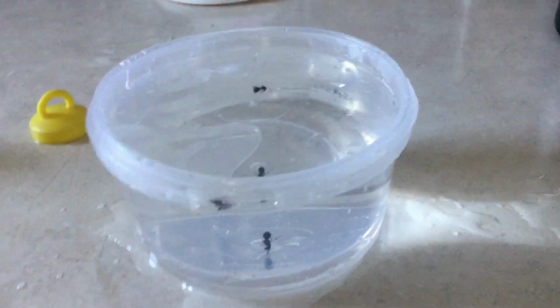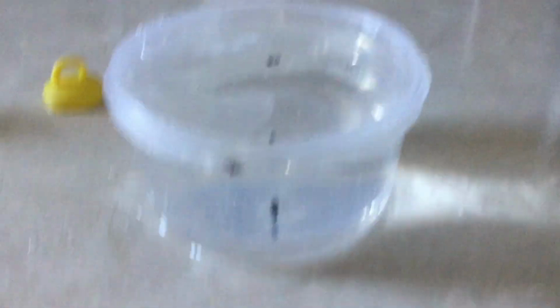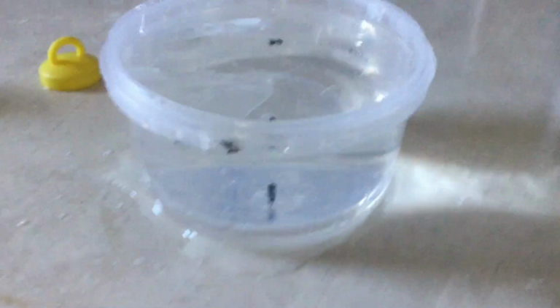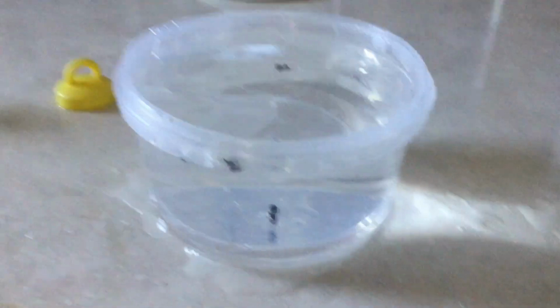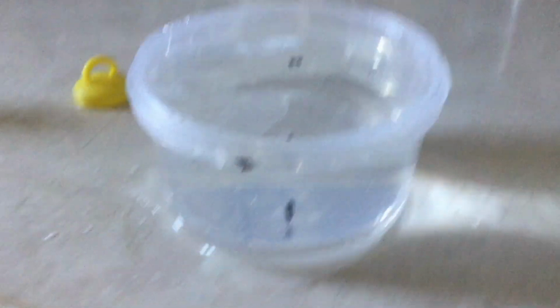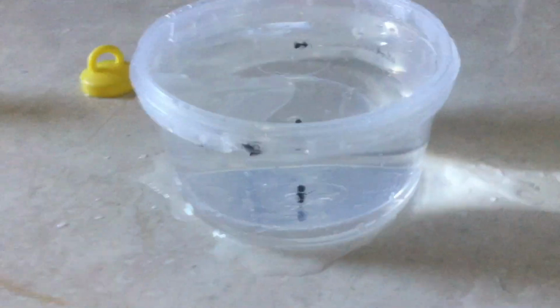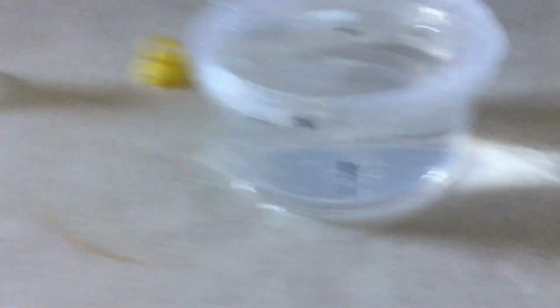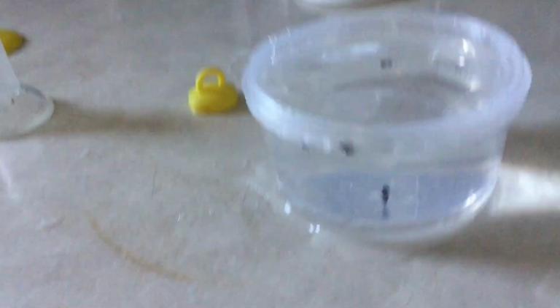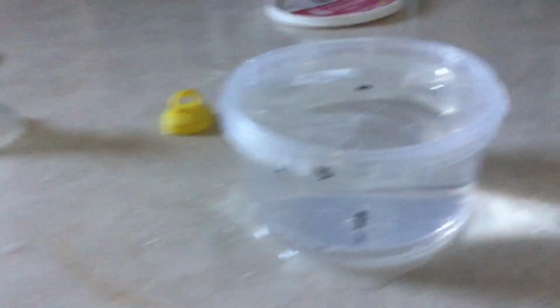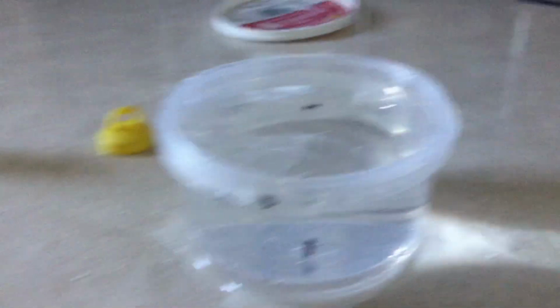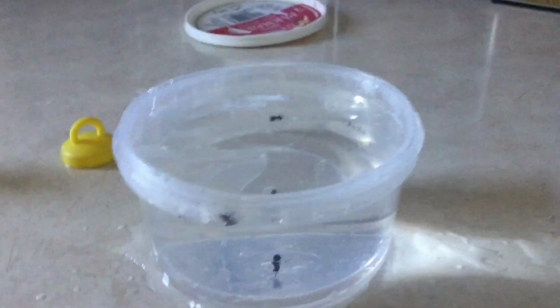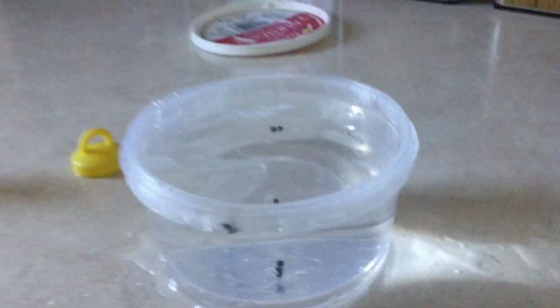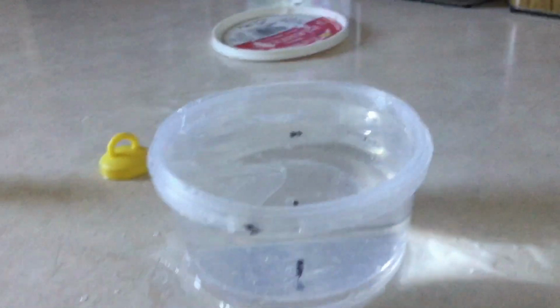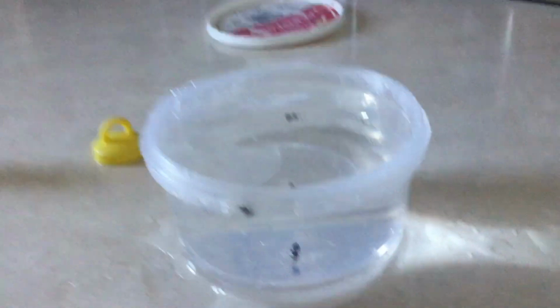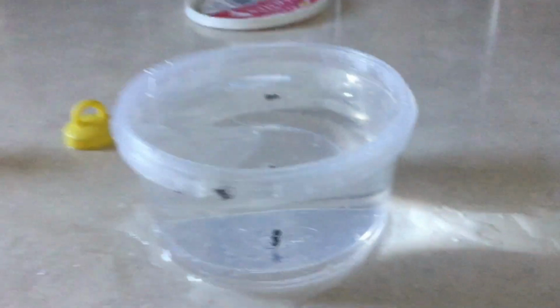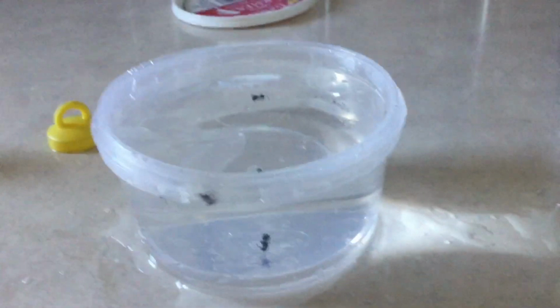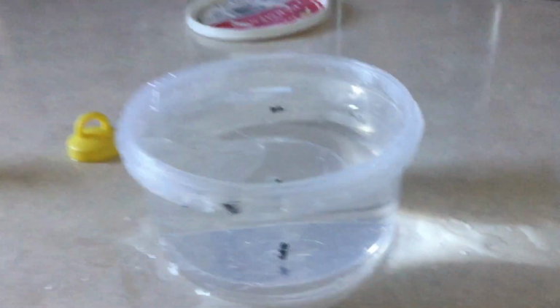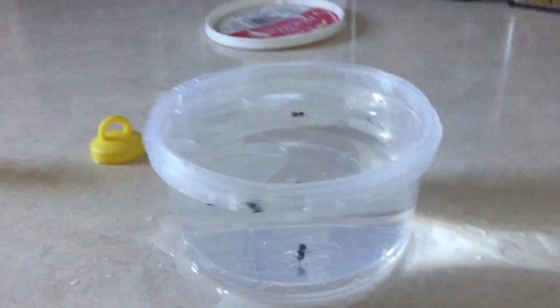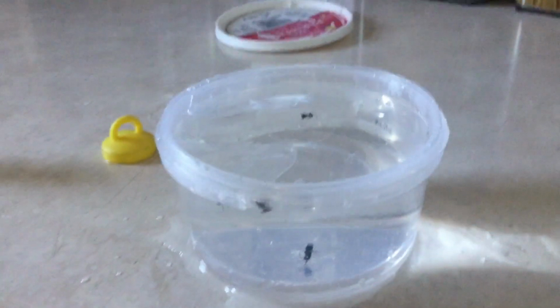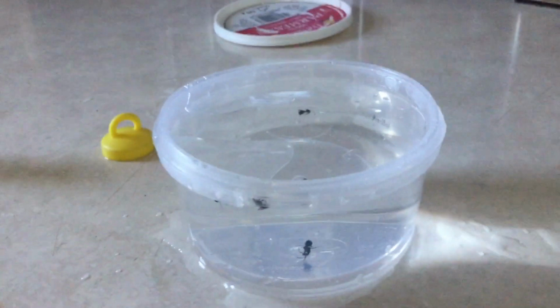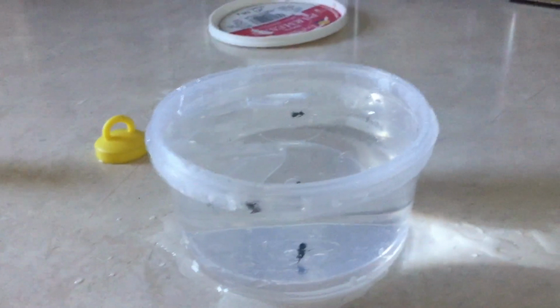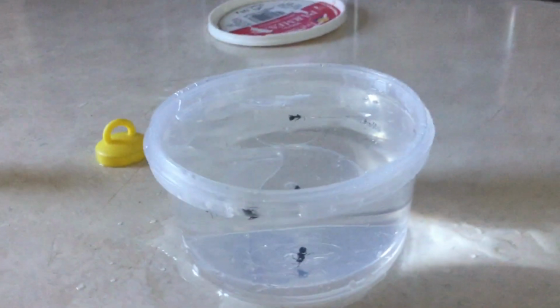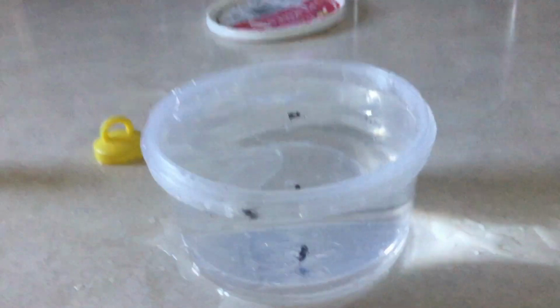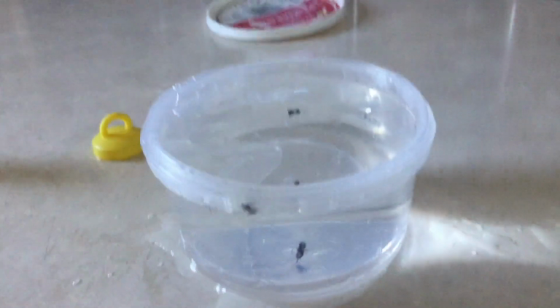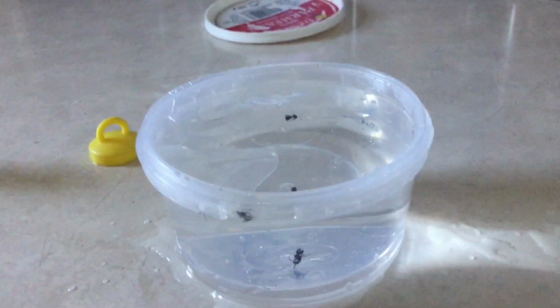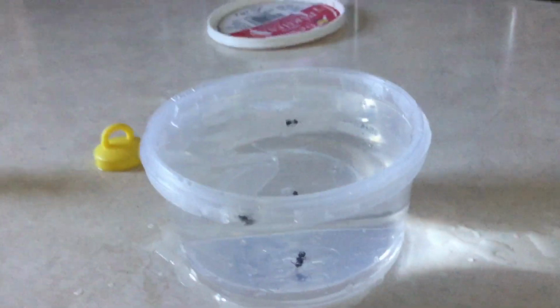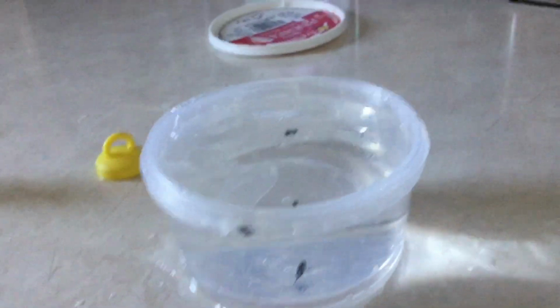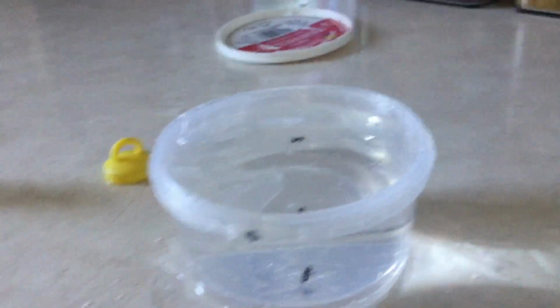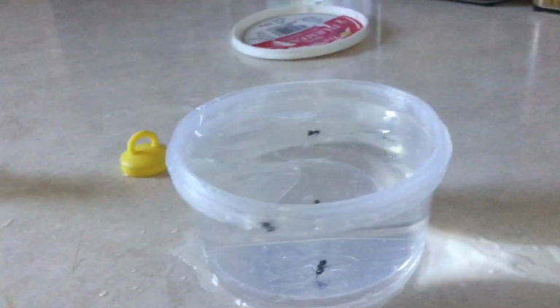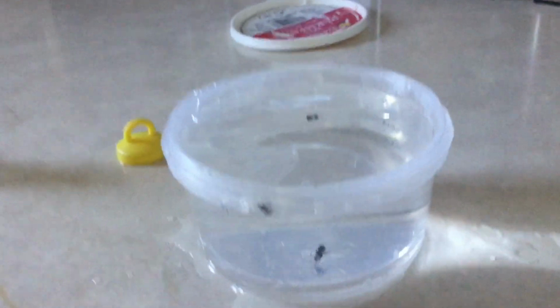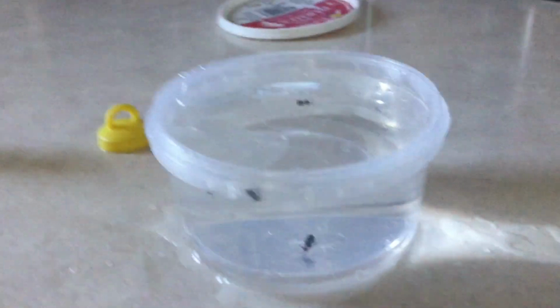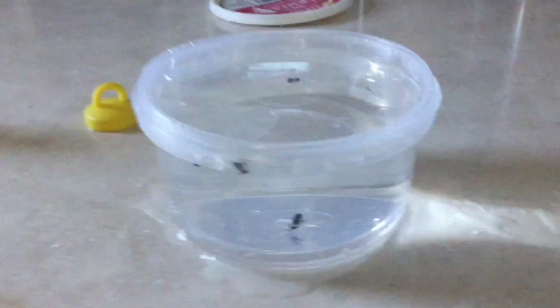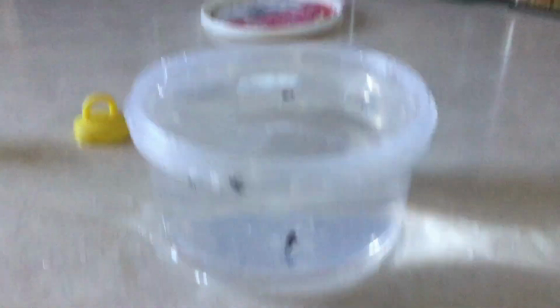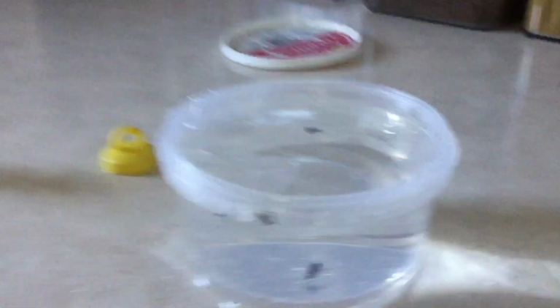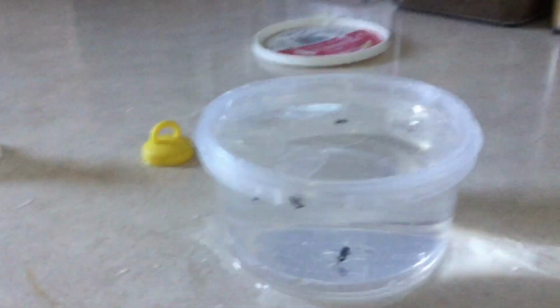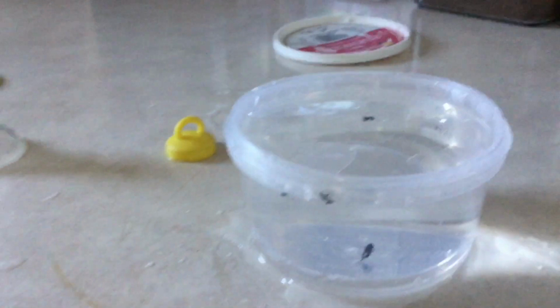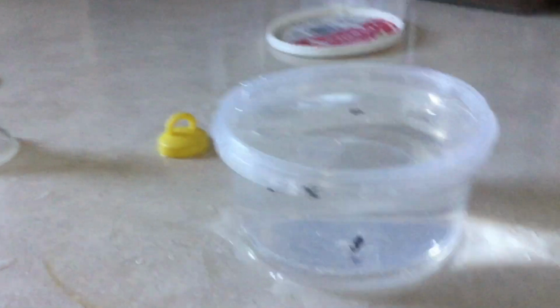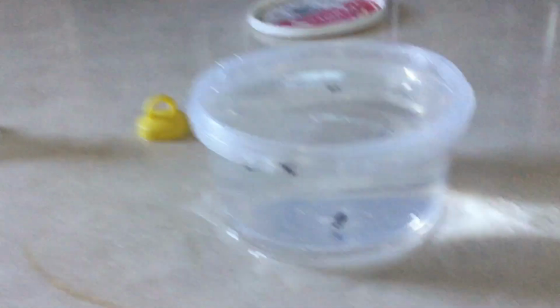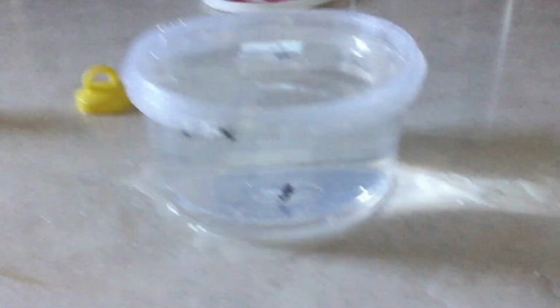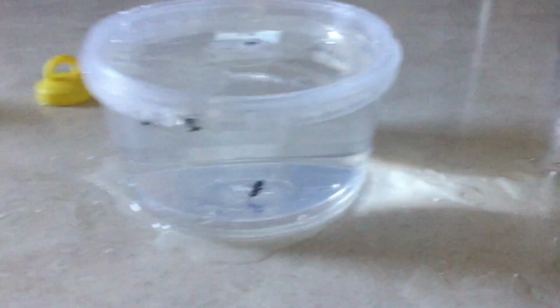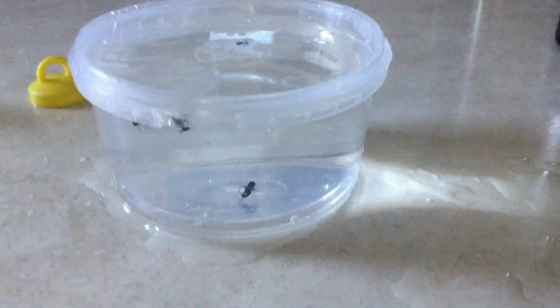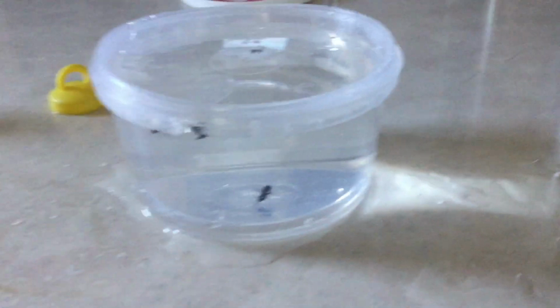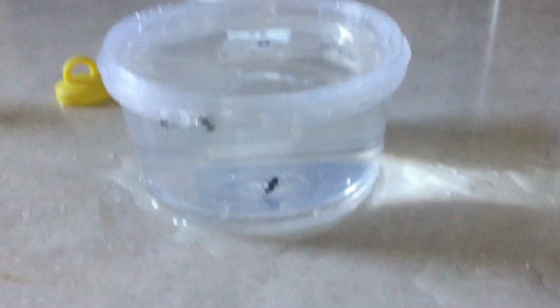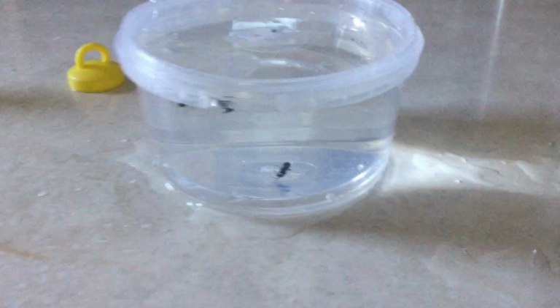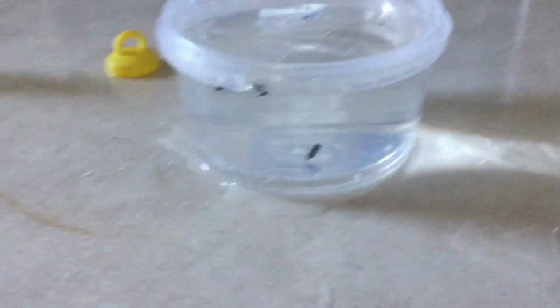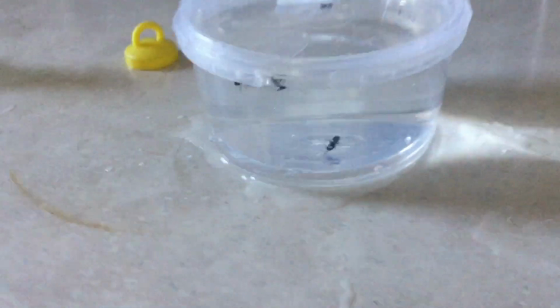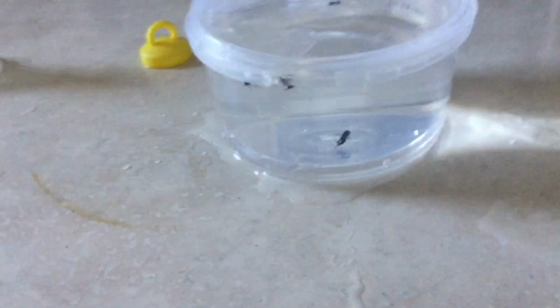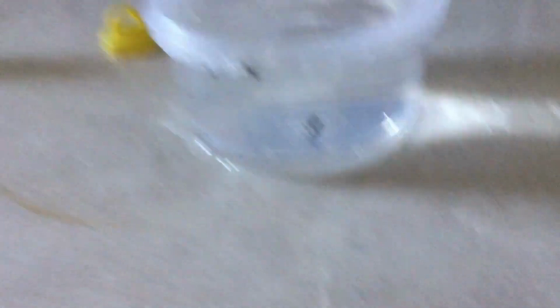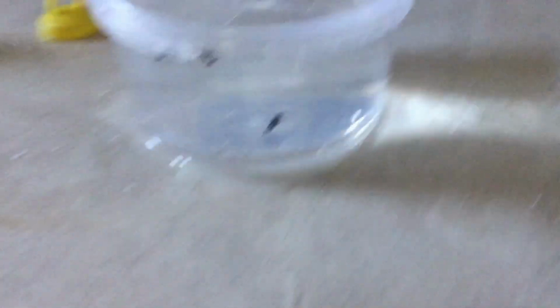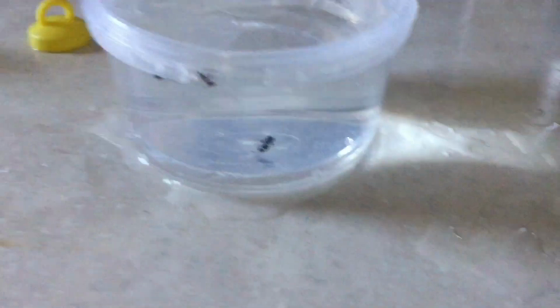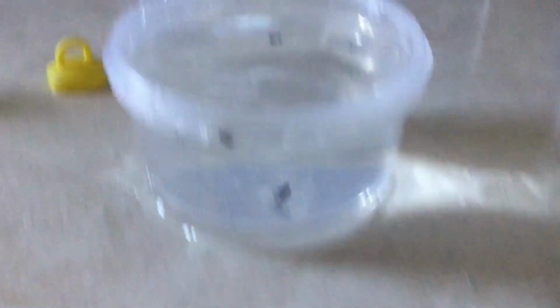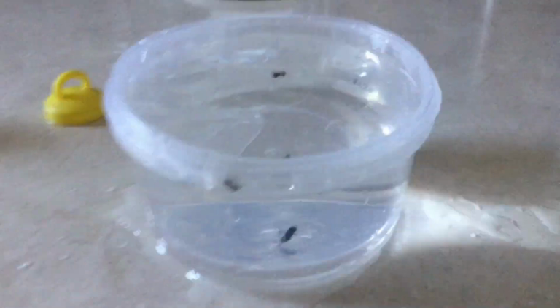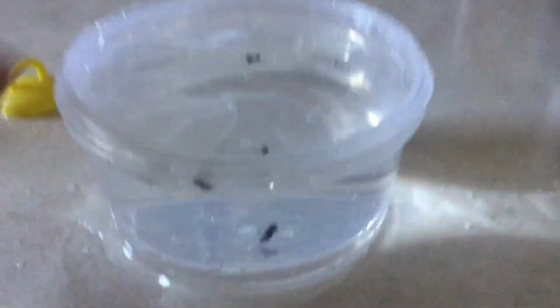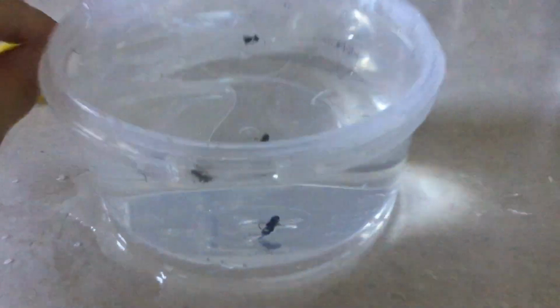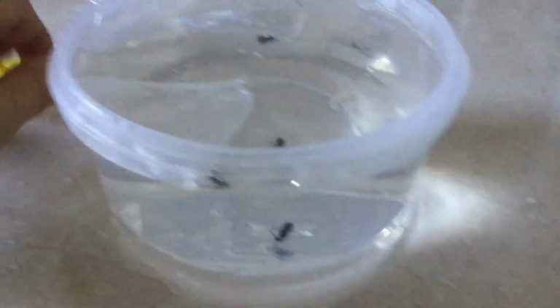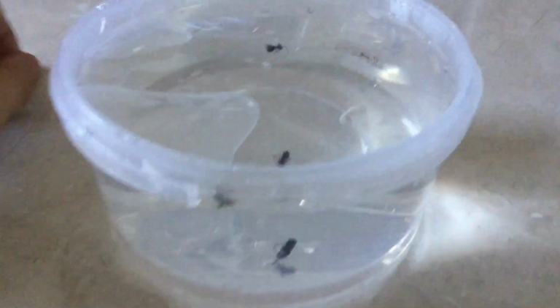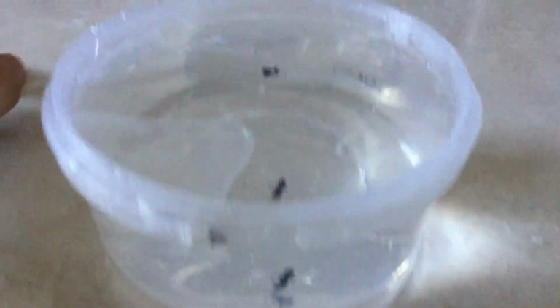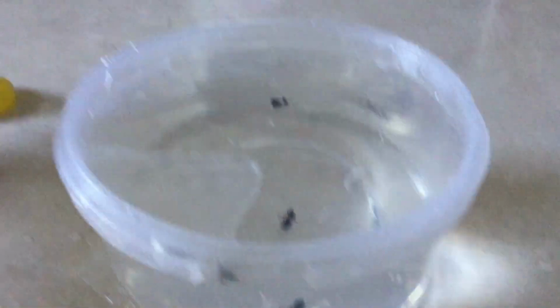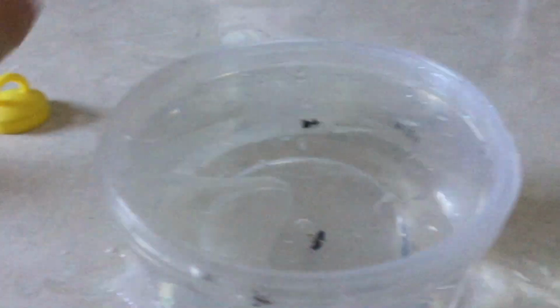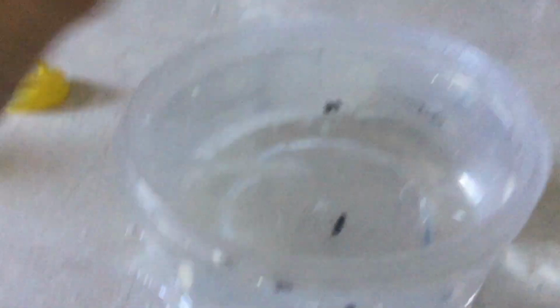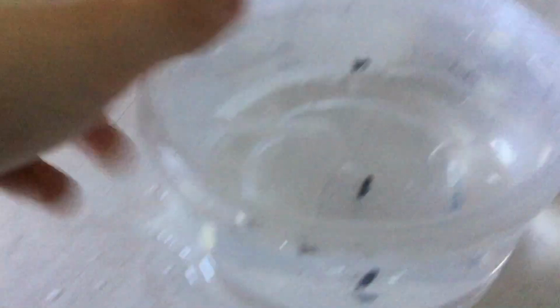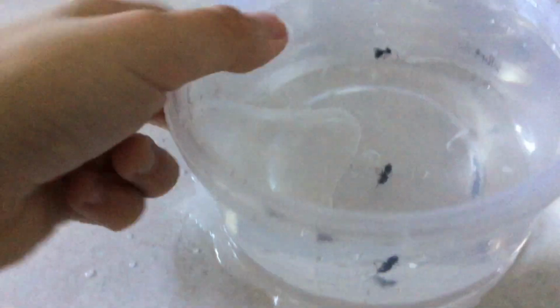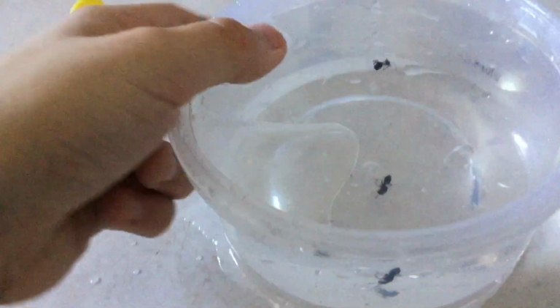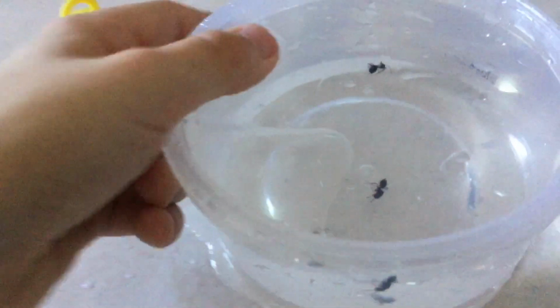What's up dudes, Star Wars Money here and today me and my friend Derps are doing another ant video and we're going to freeze the ants.